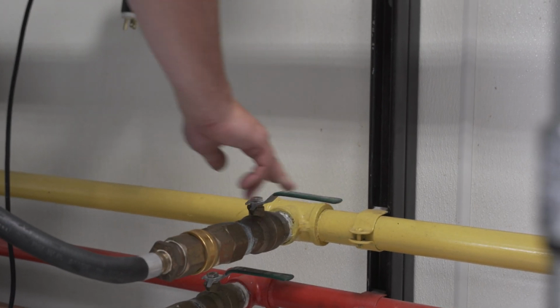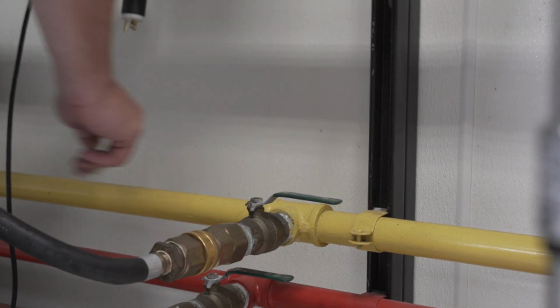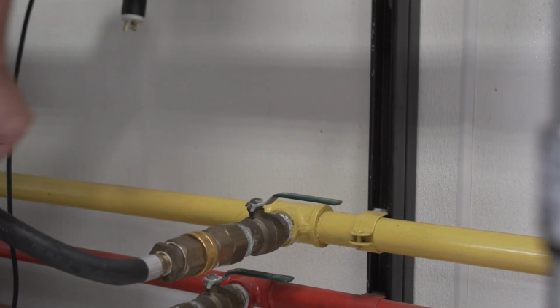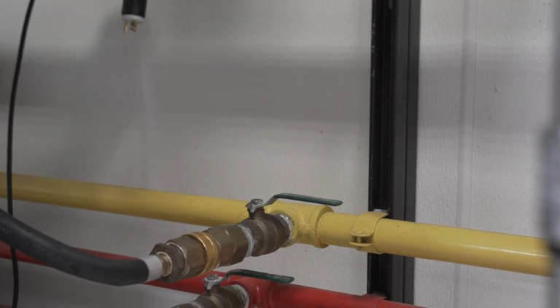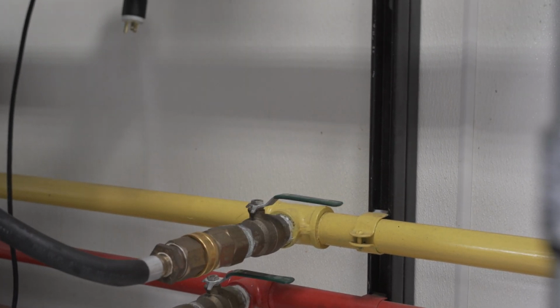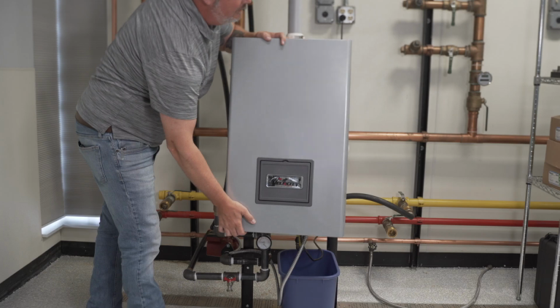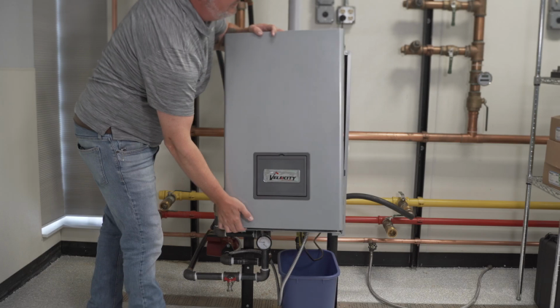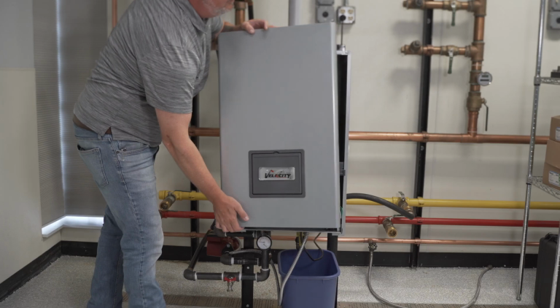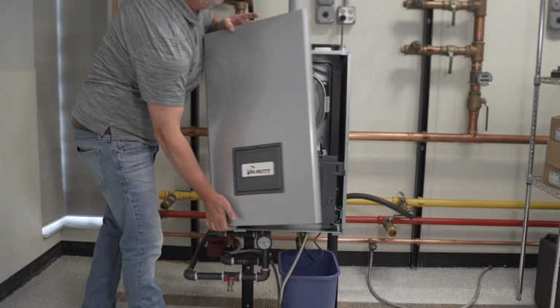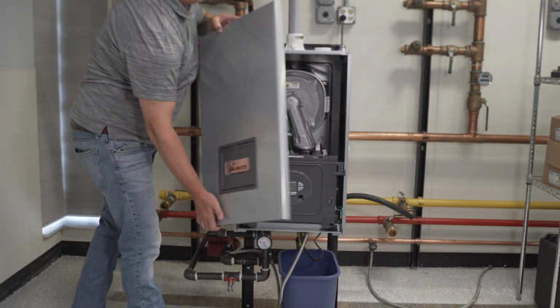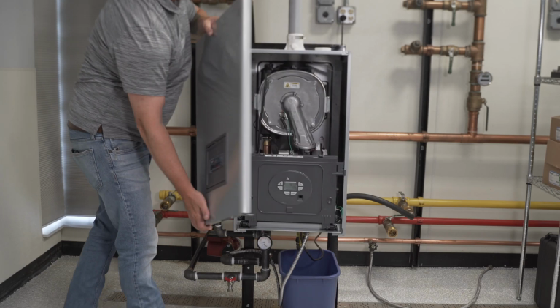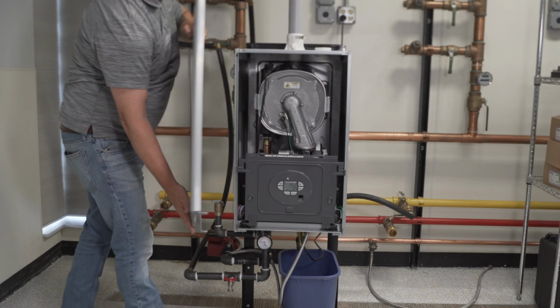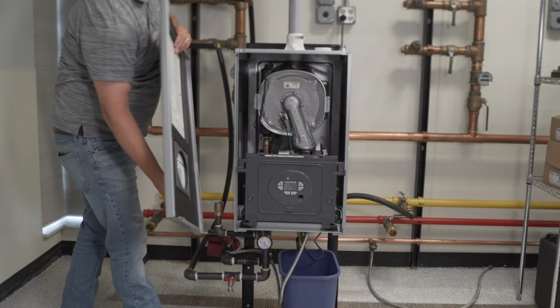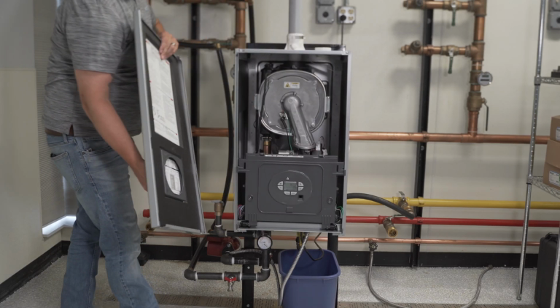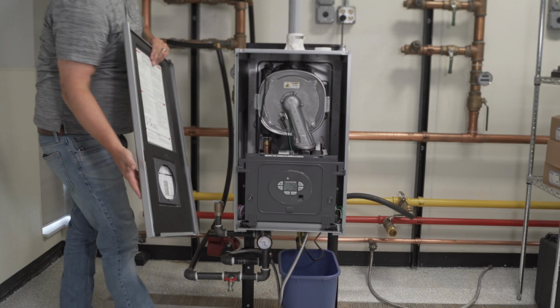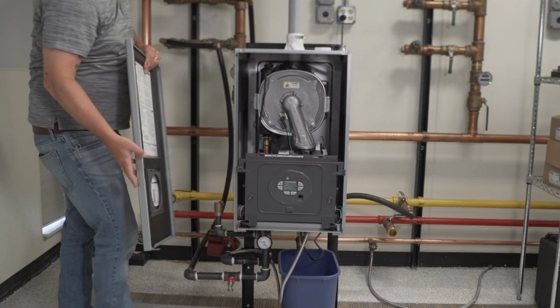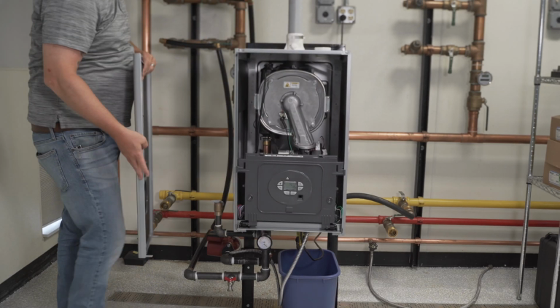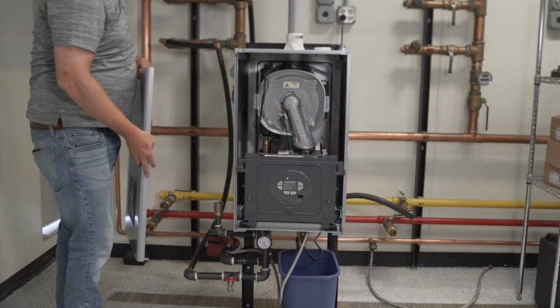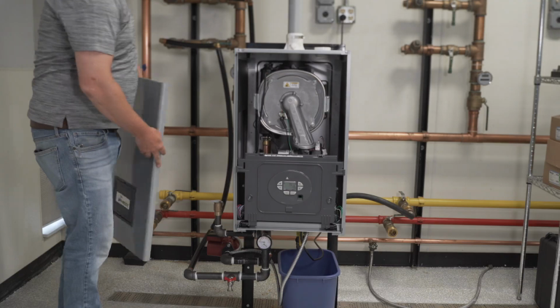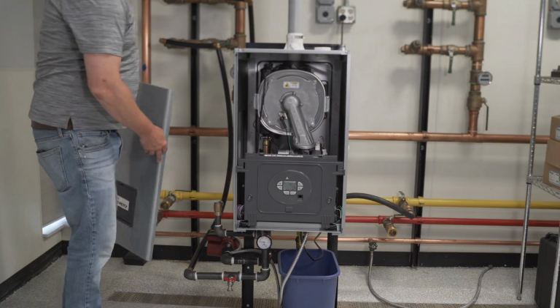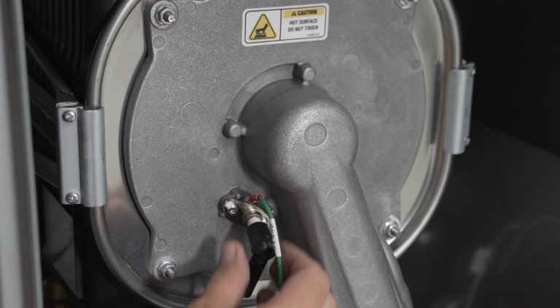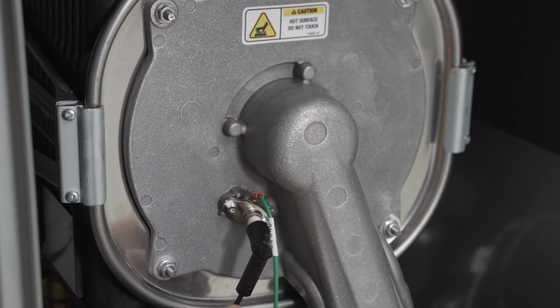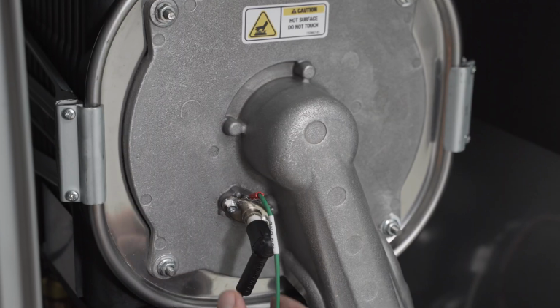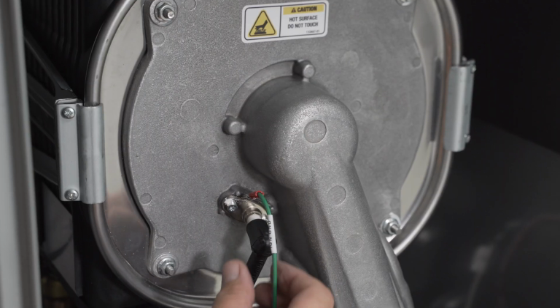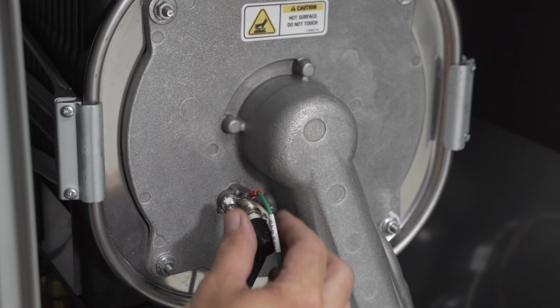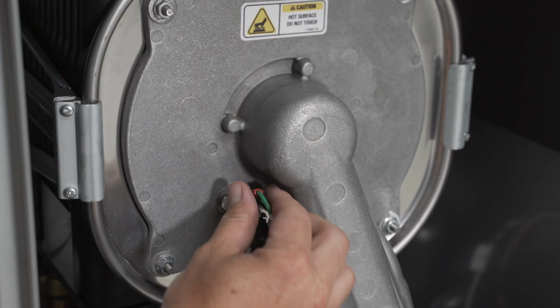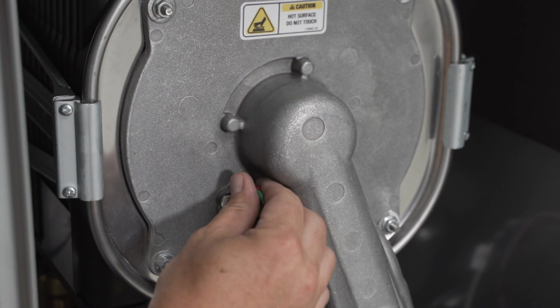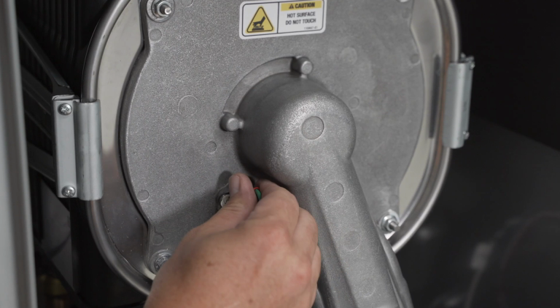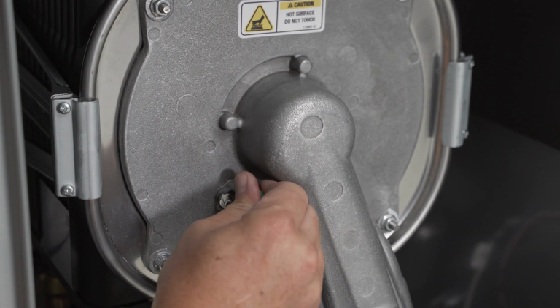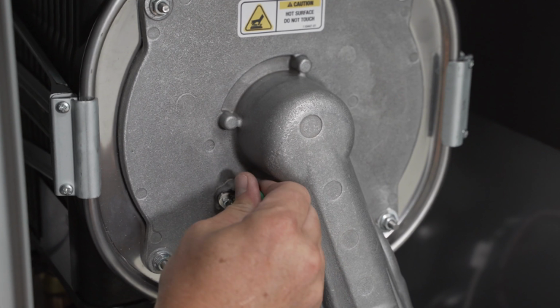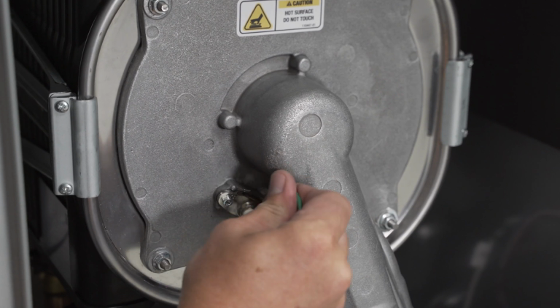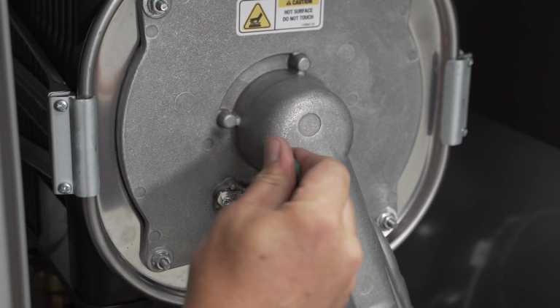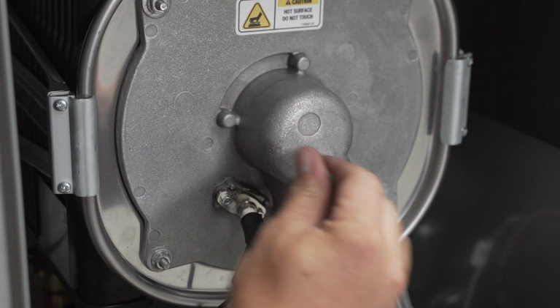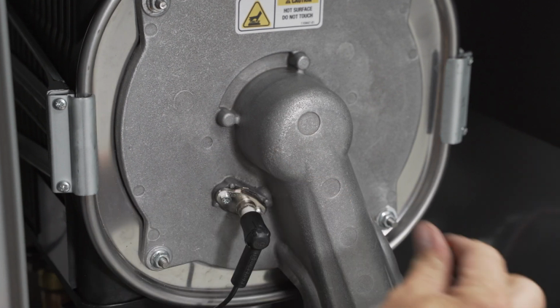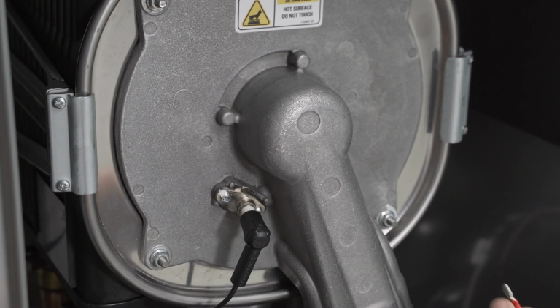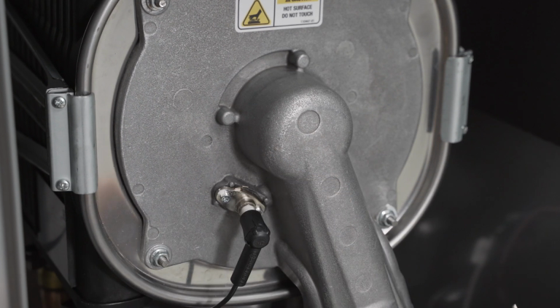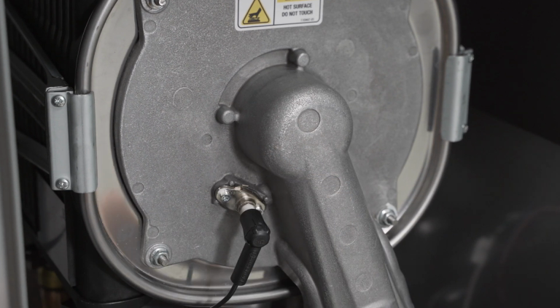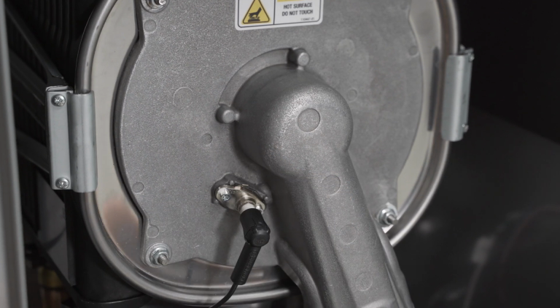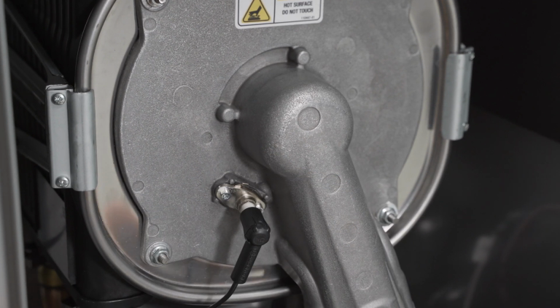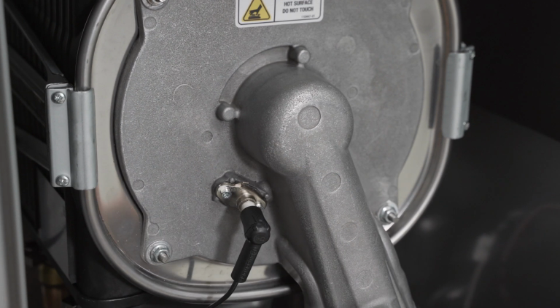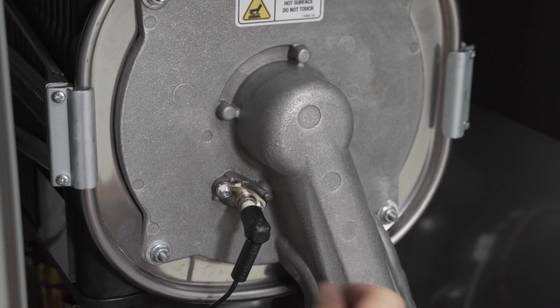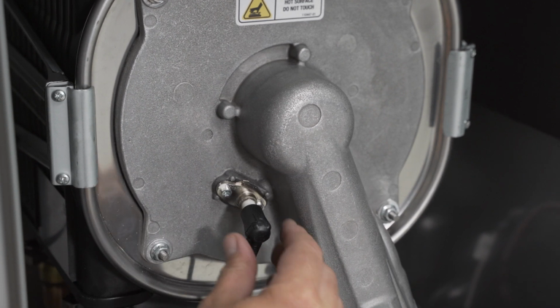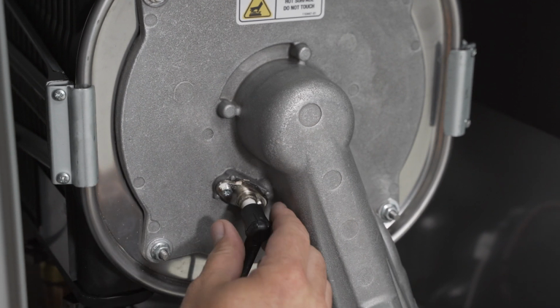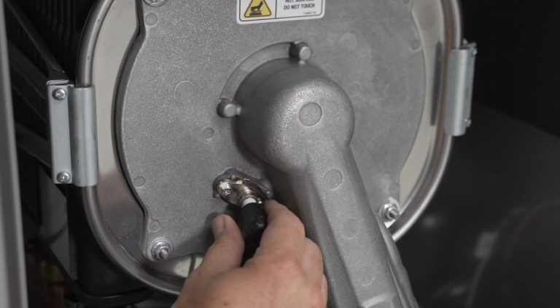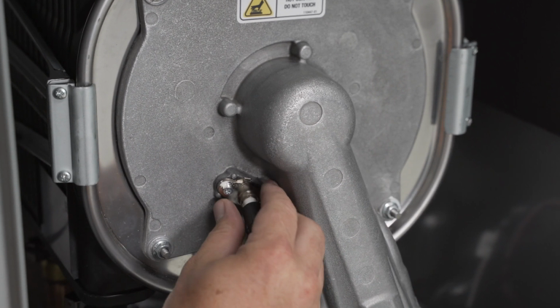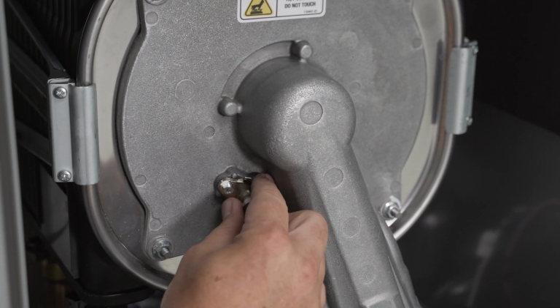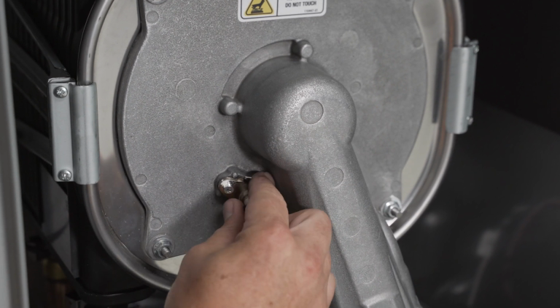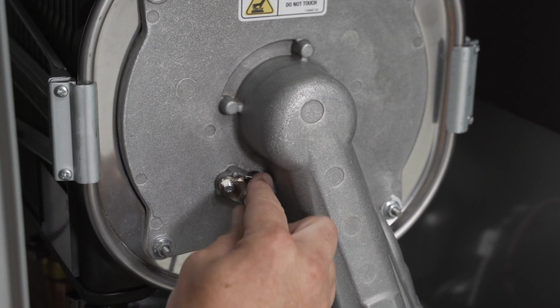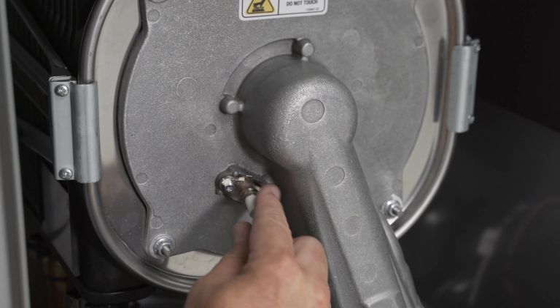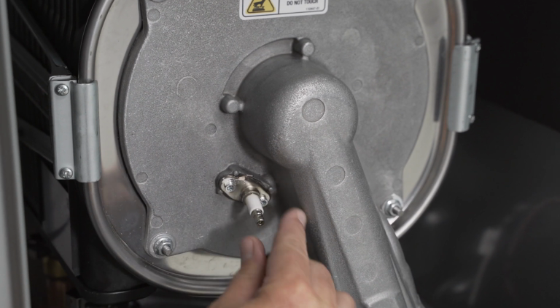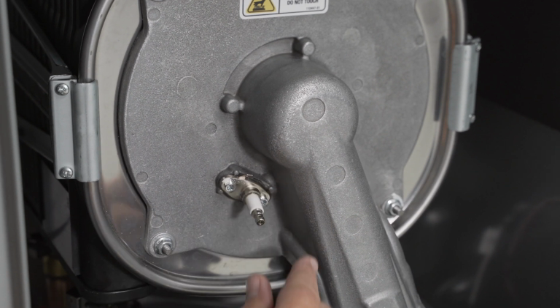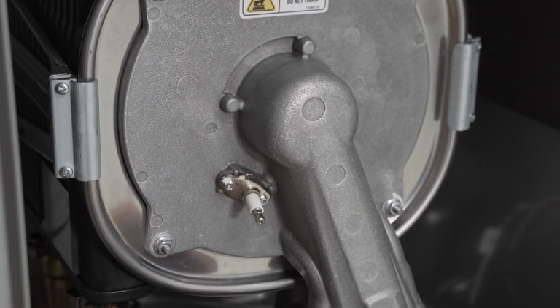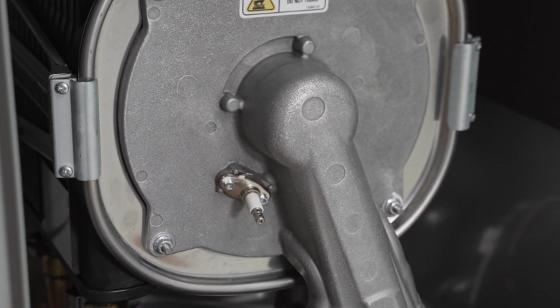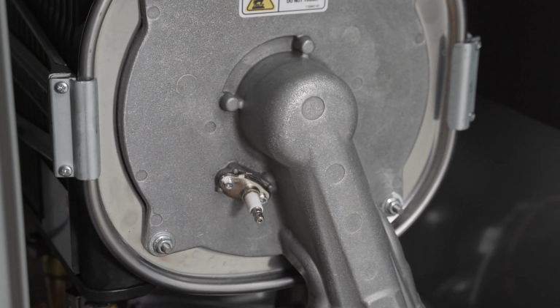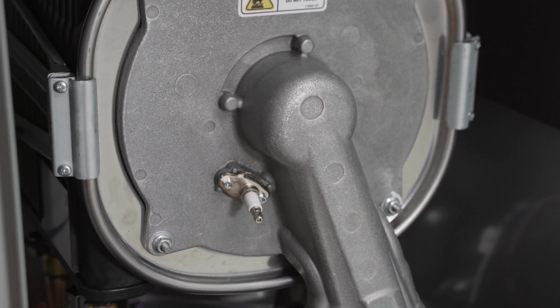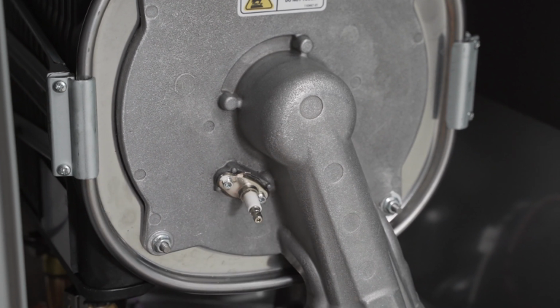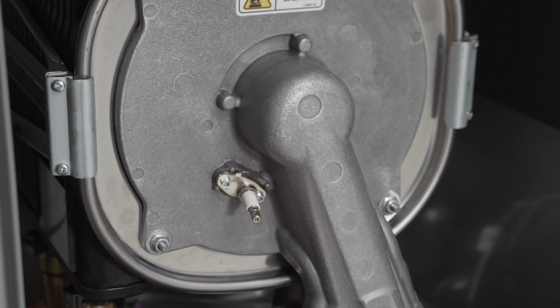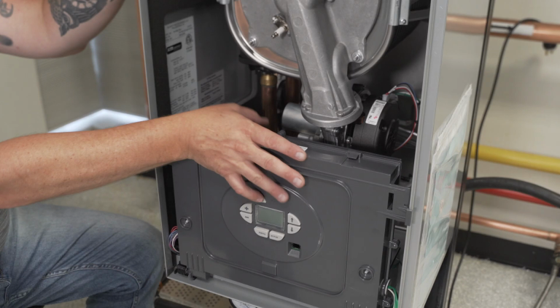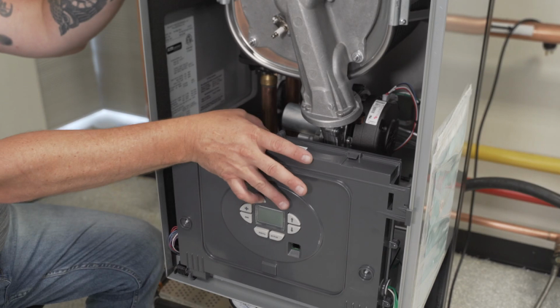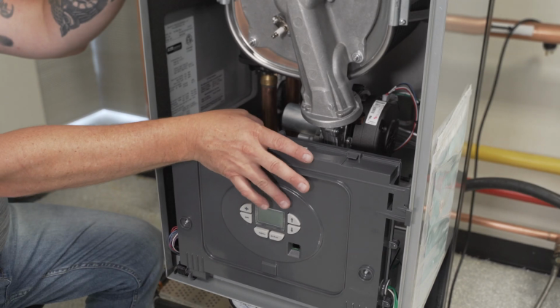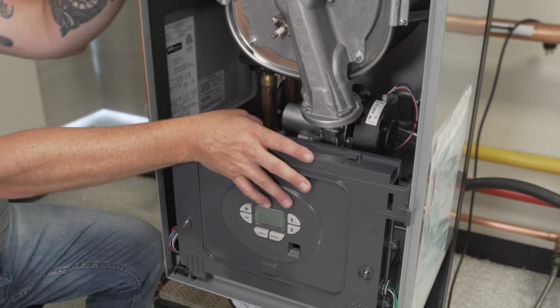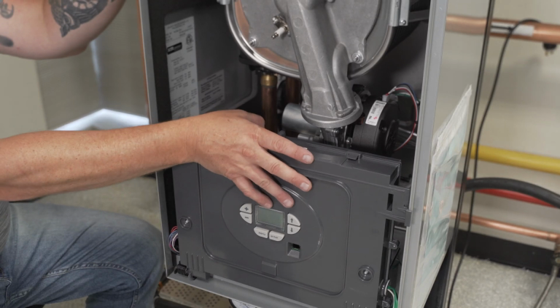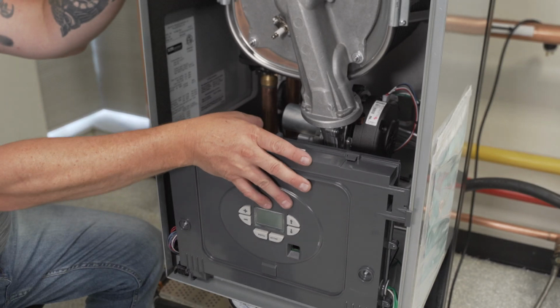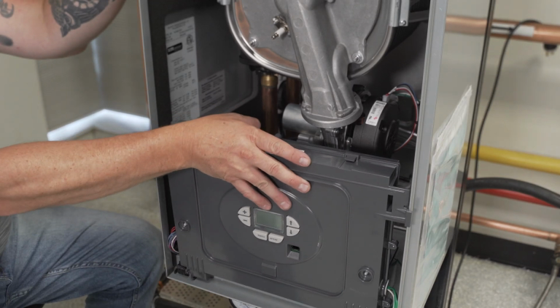Remove the front jacket panel. Disconnect the ignition cable and lower the front control.